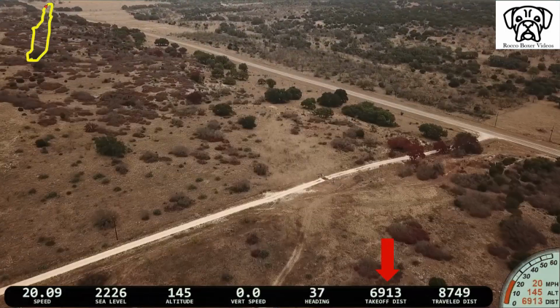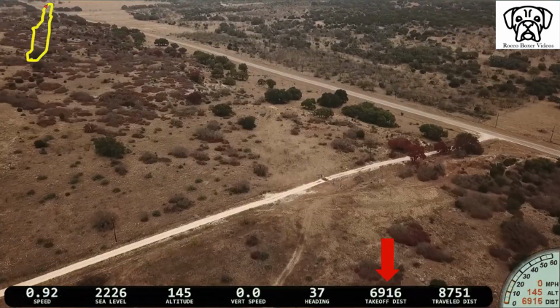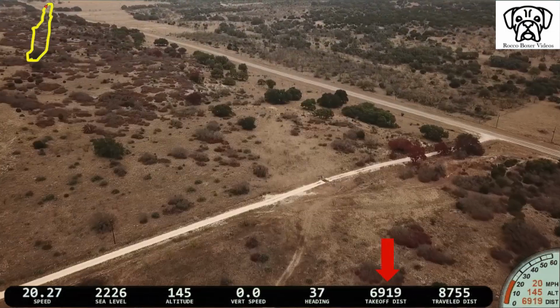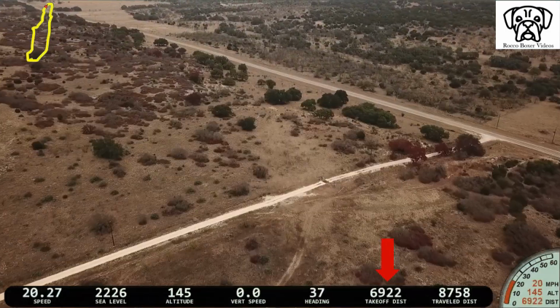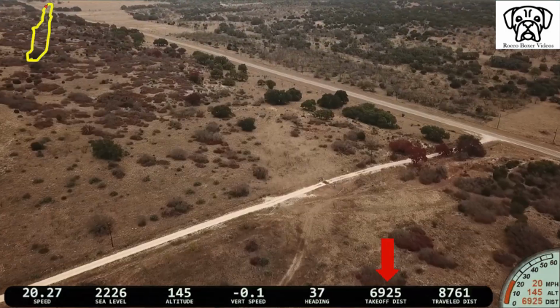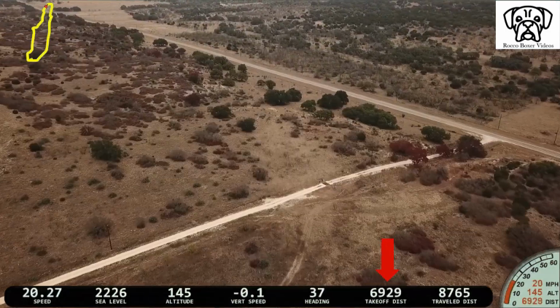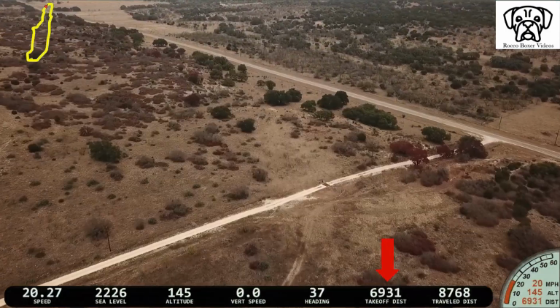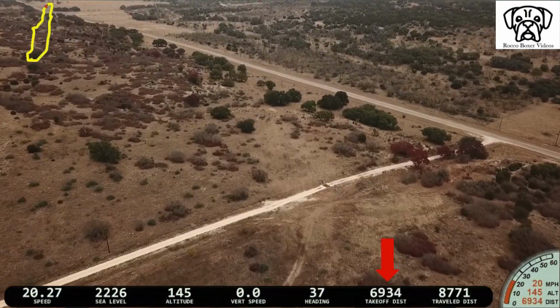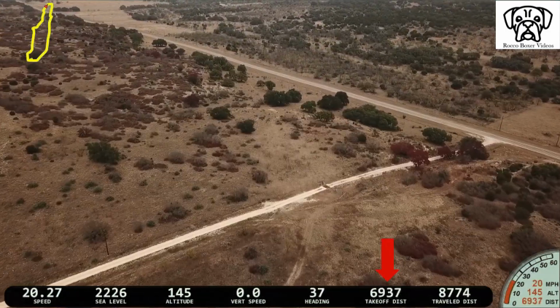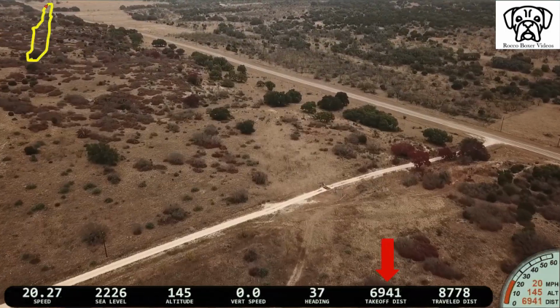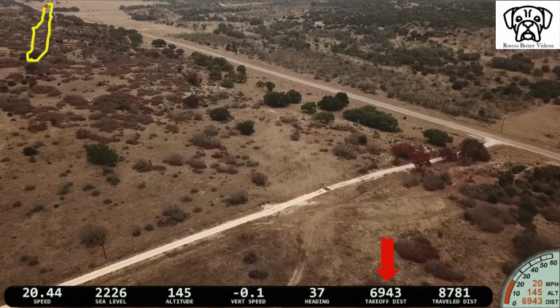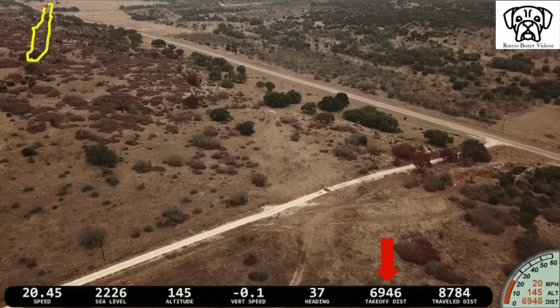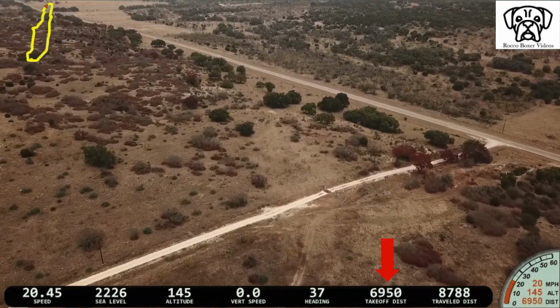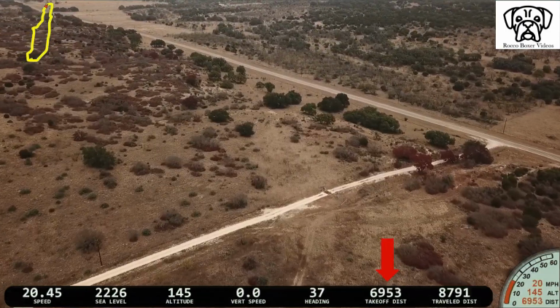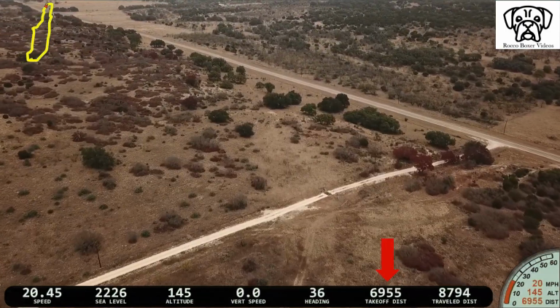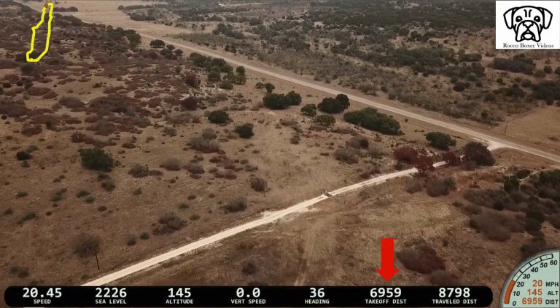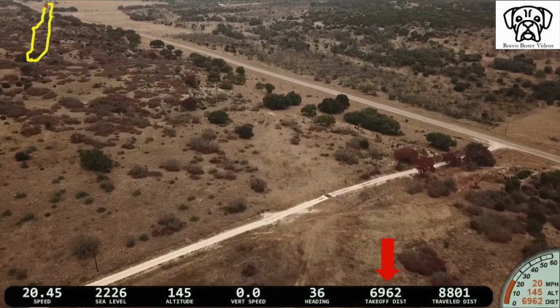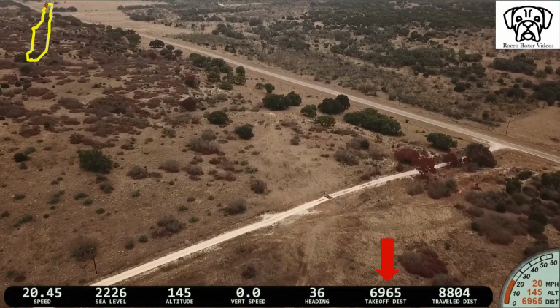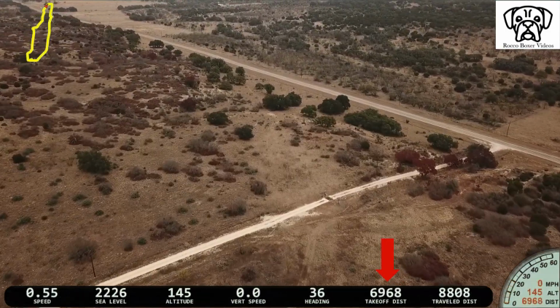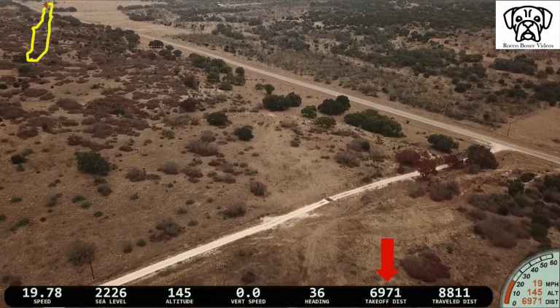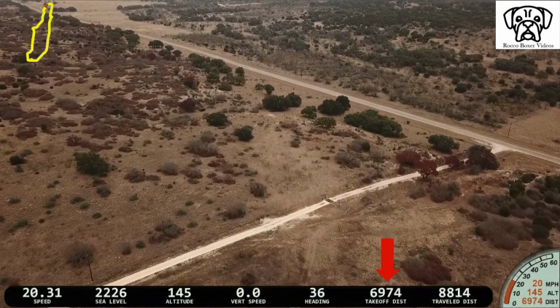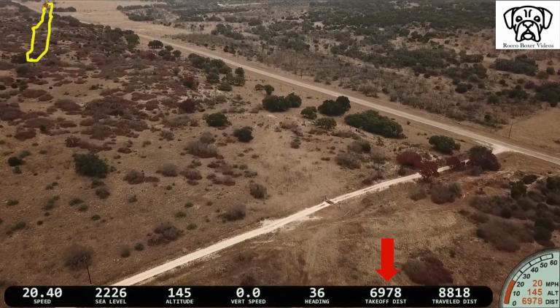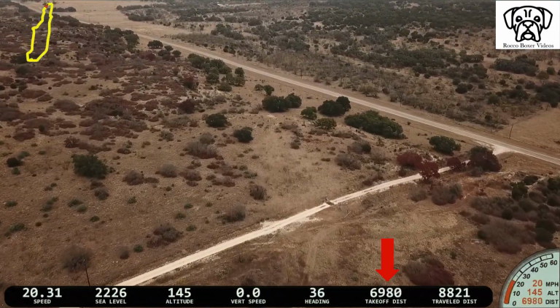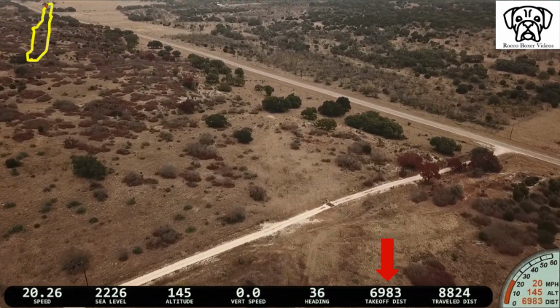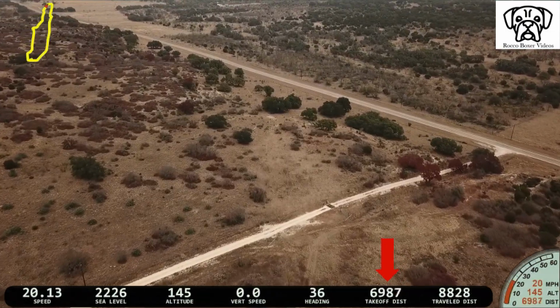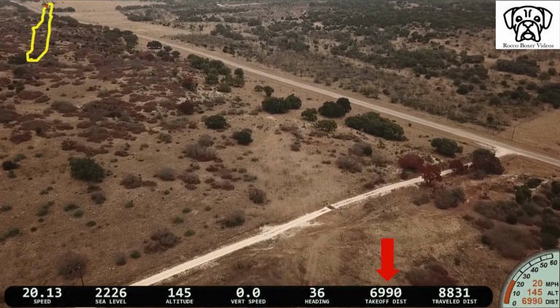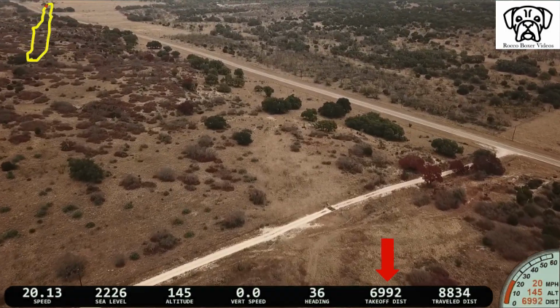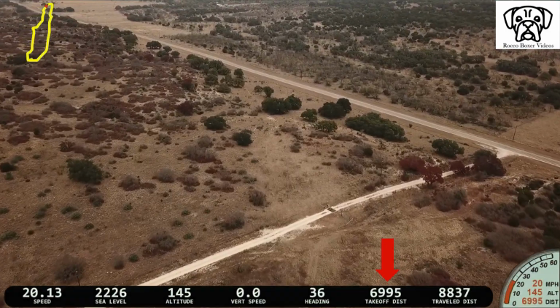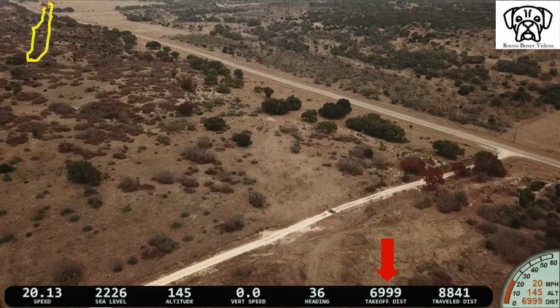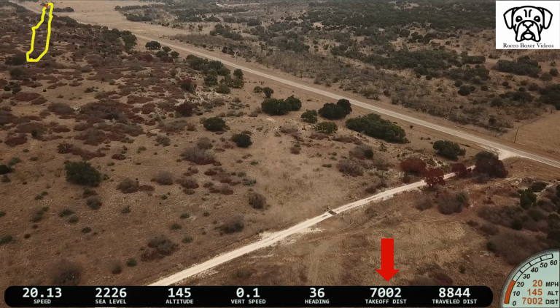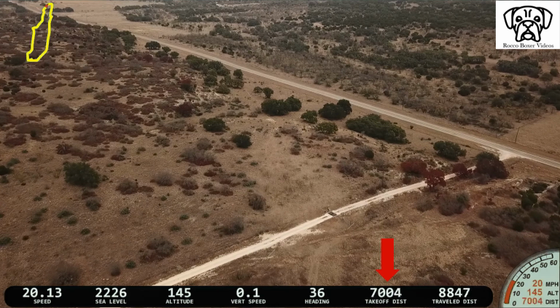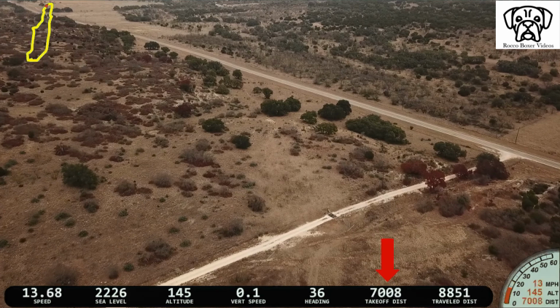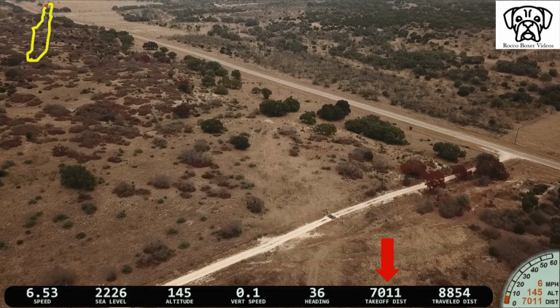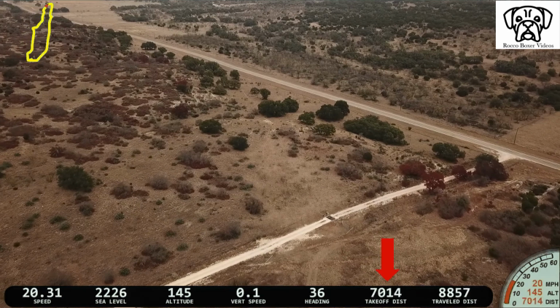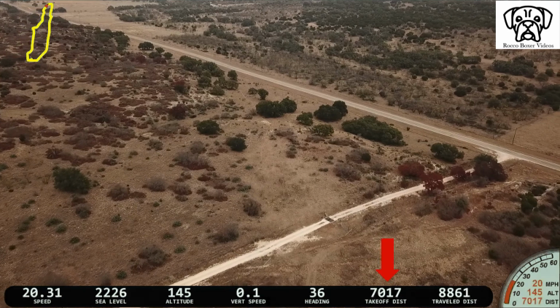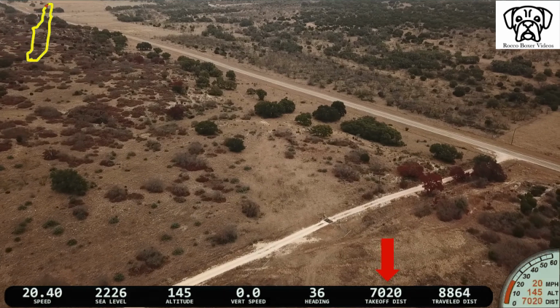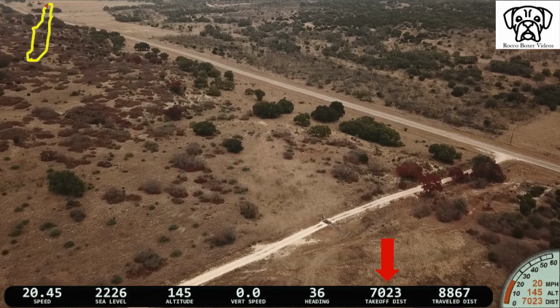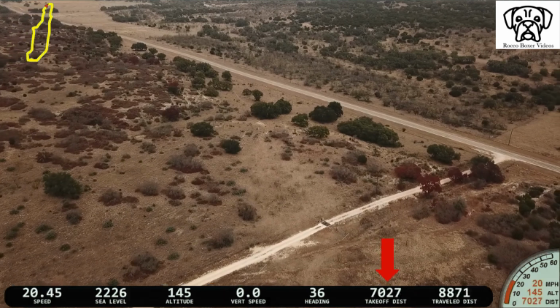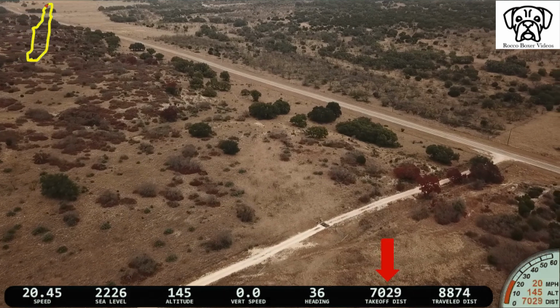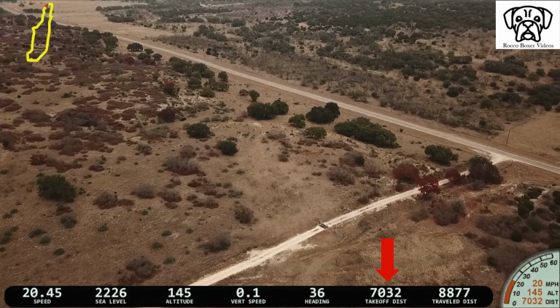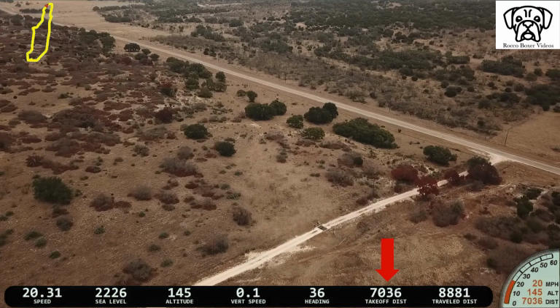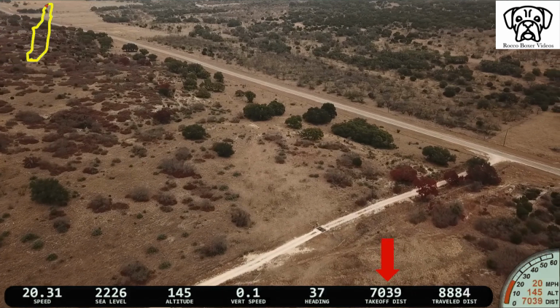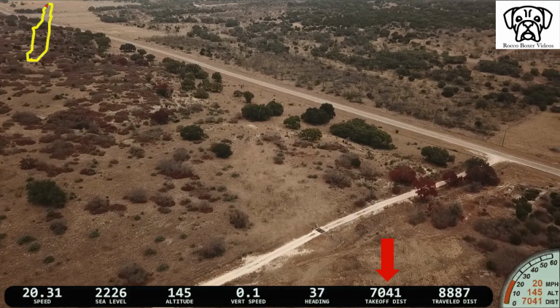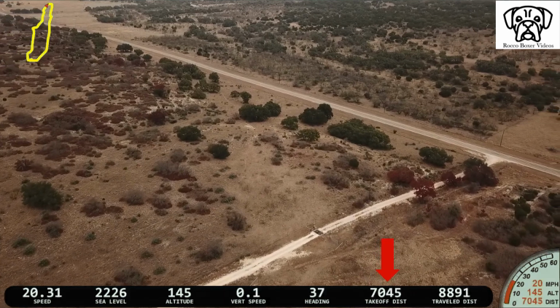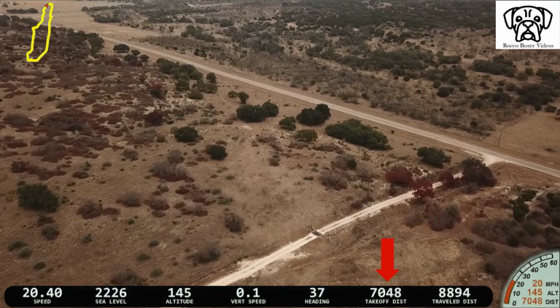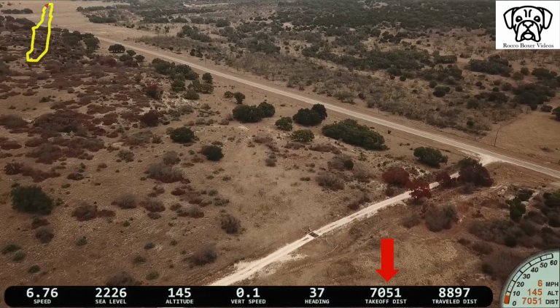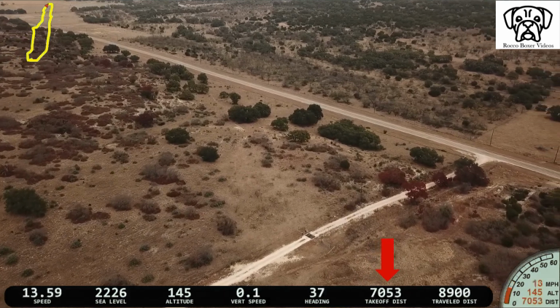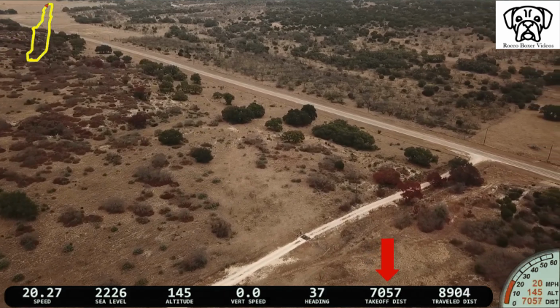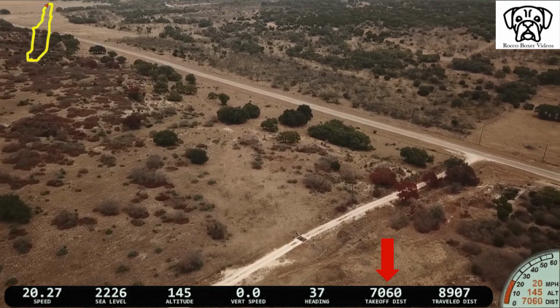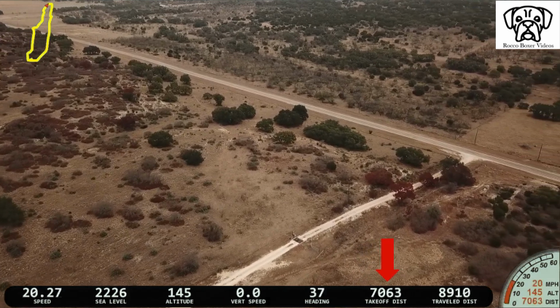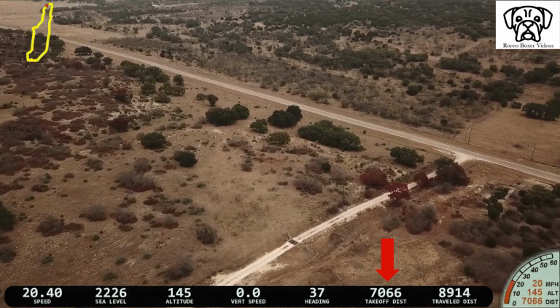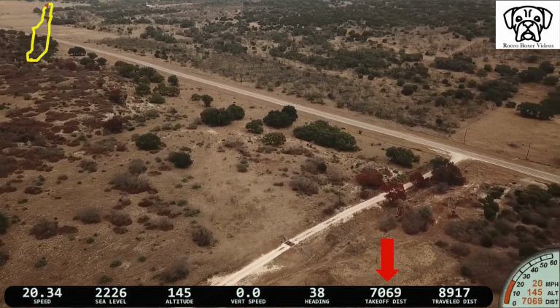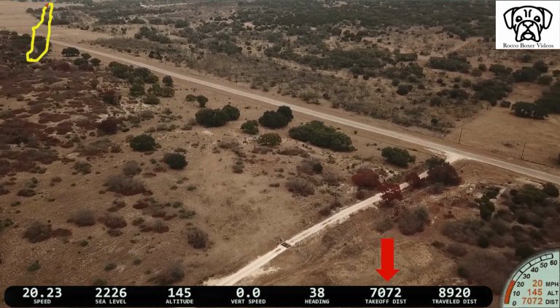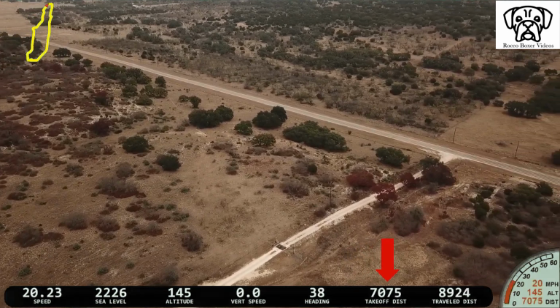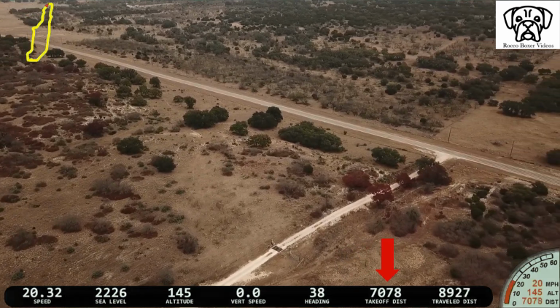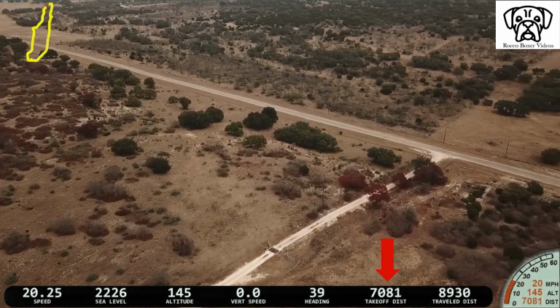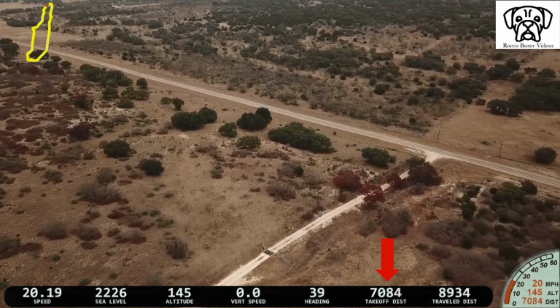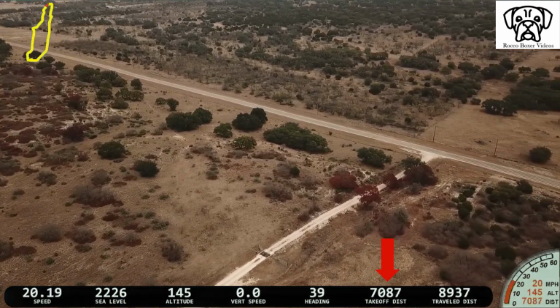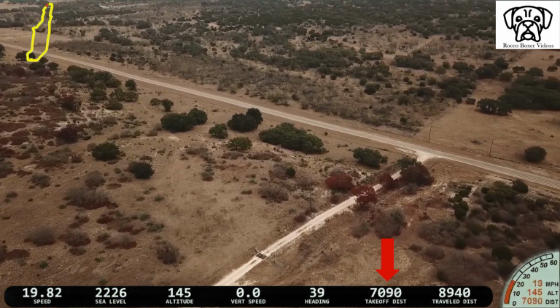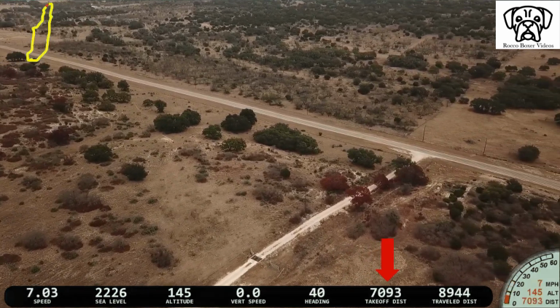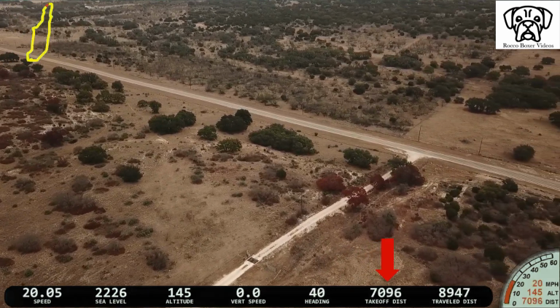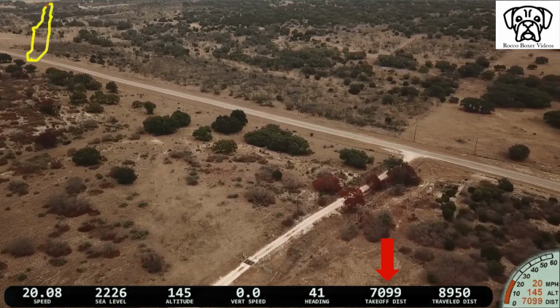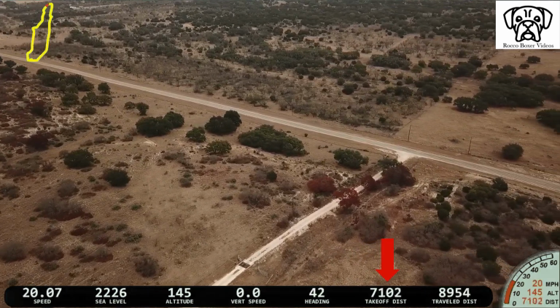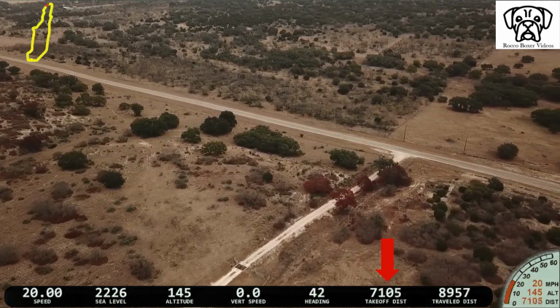Now I'll slow down the video as we approach the boundary of my friend's property and the max distance for this flight.